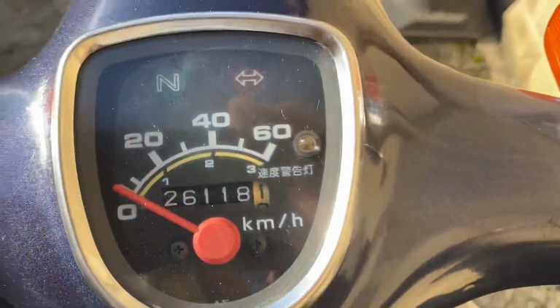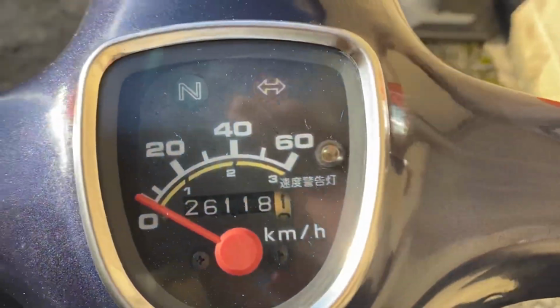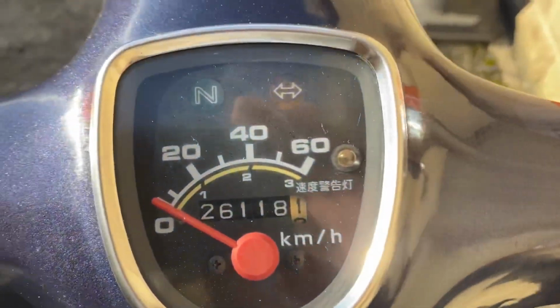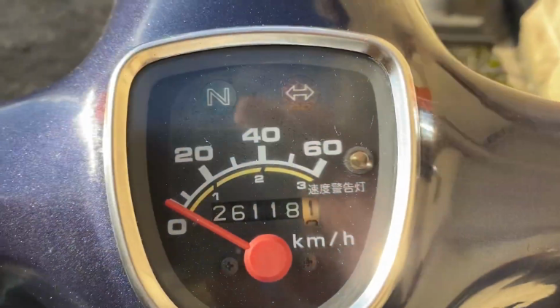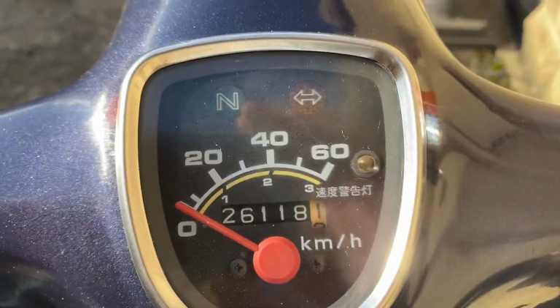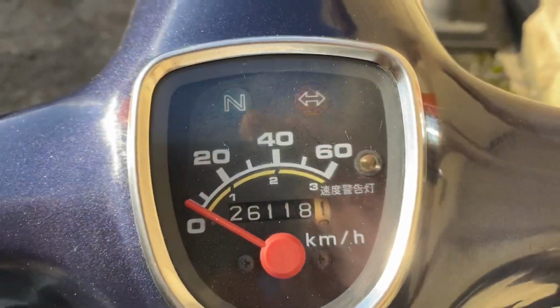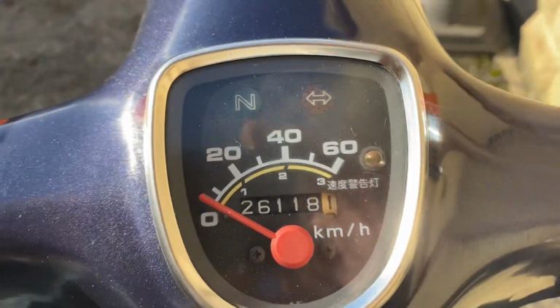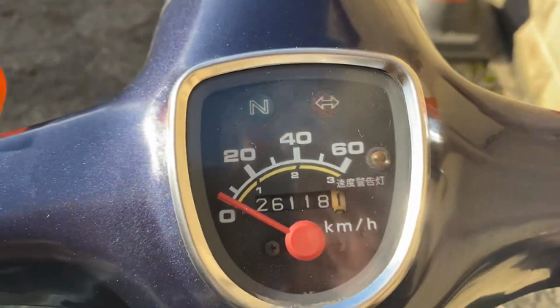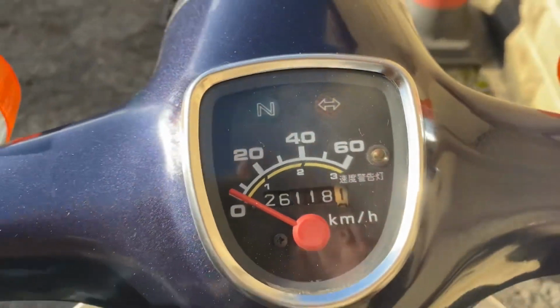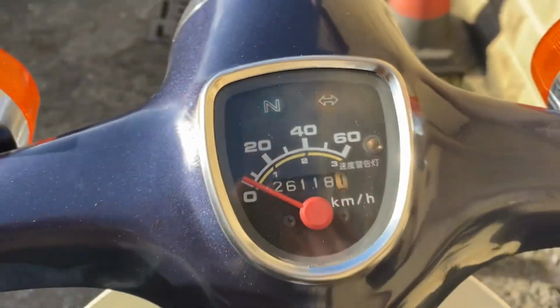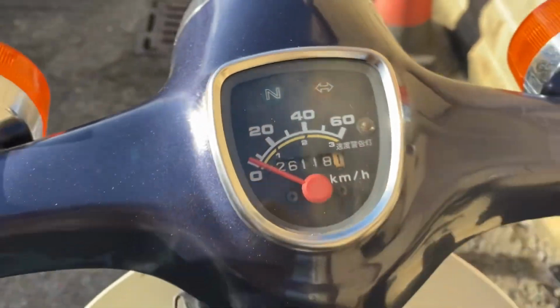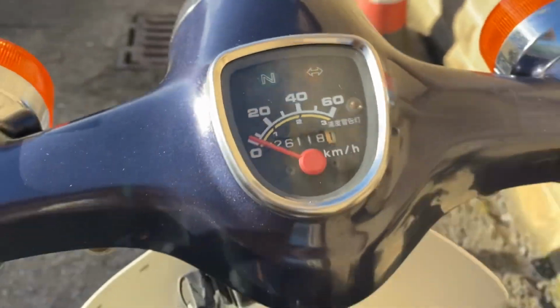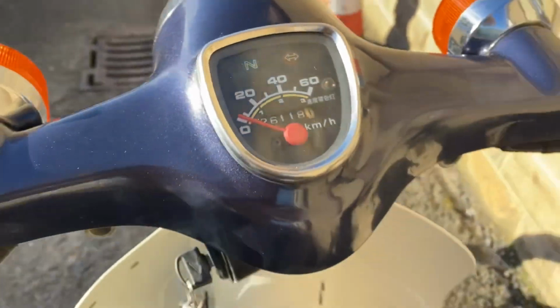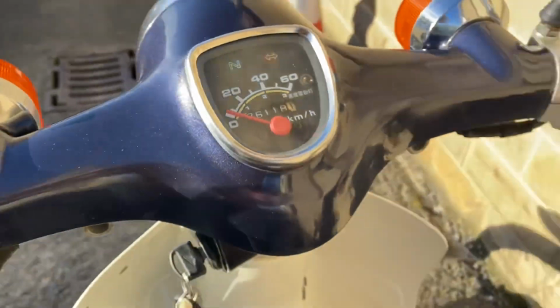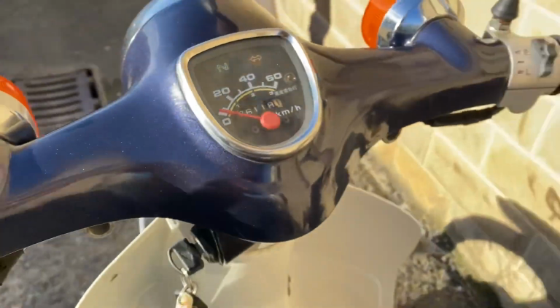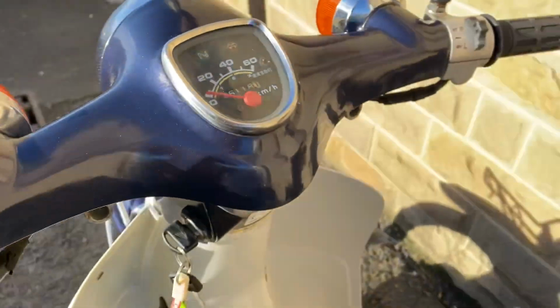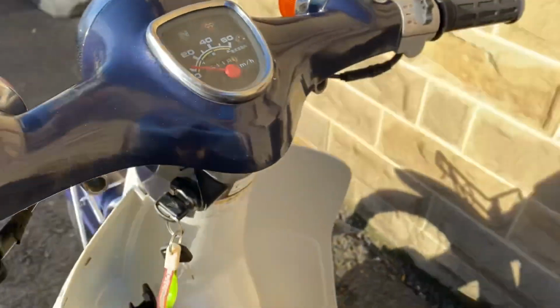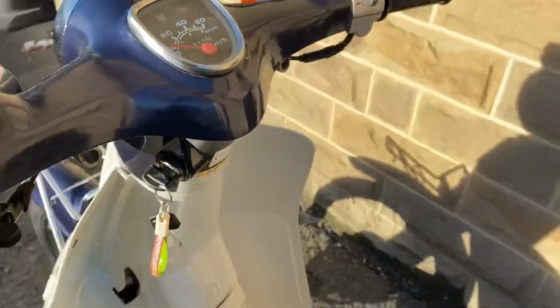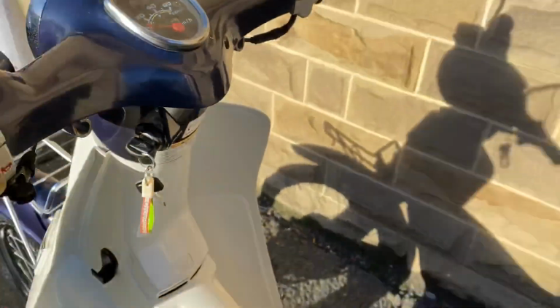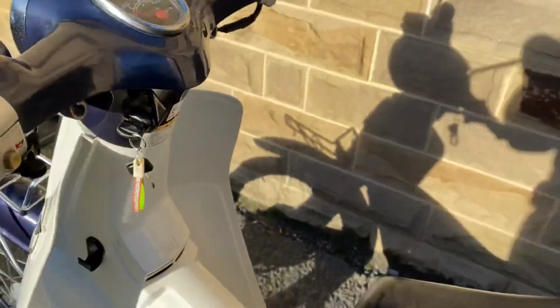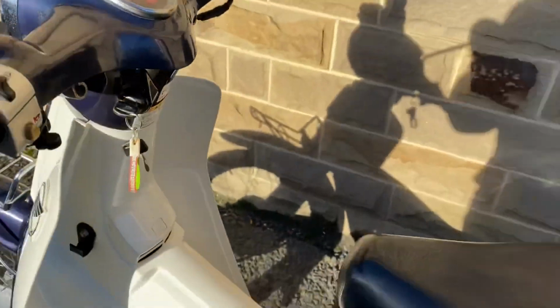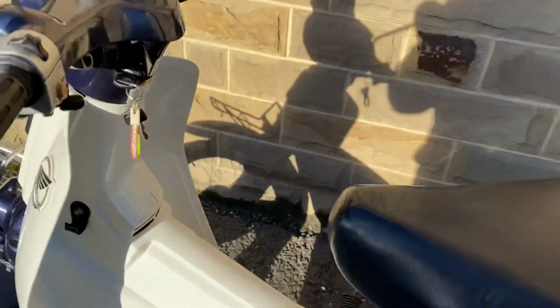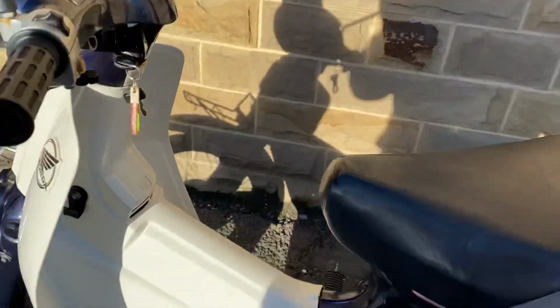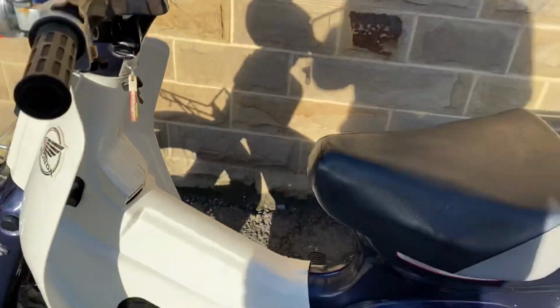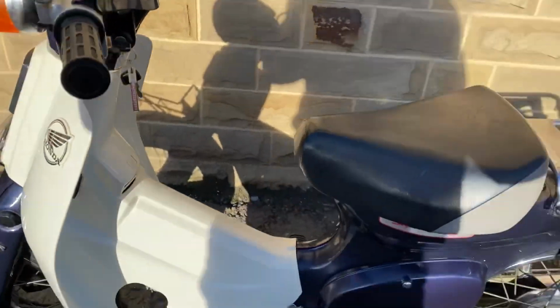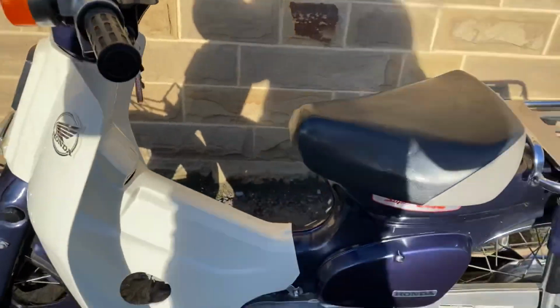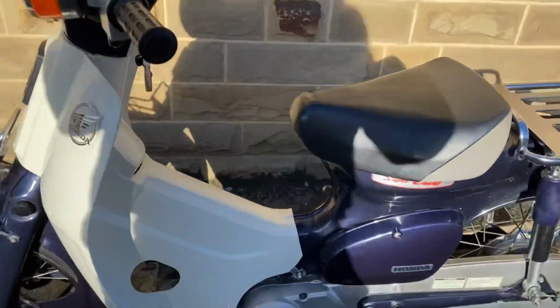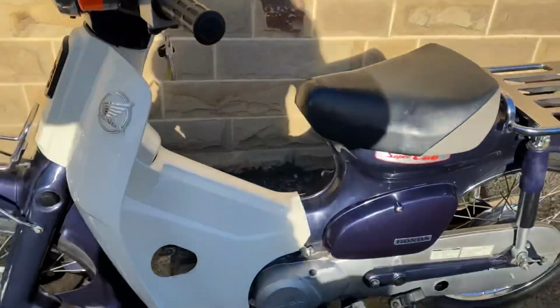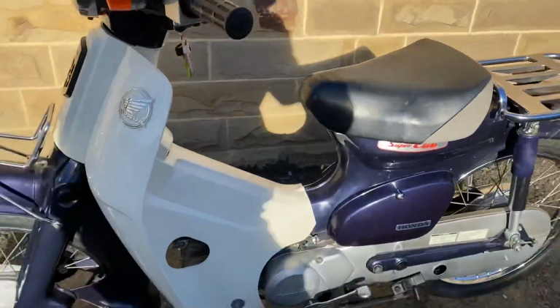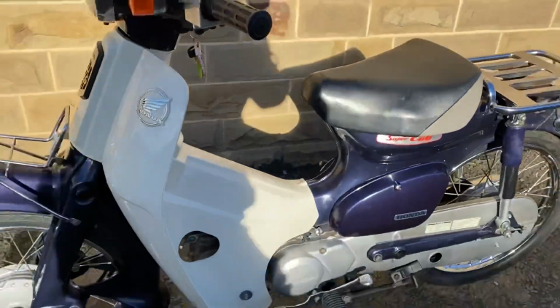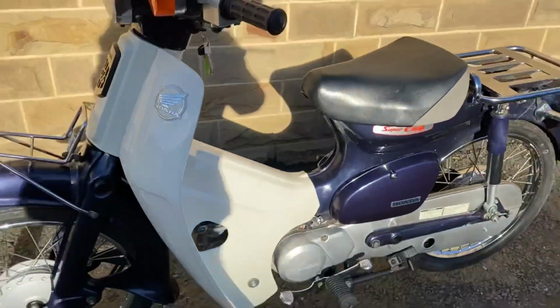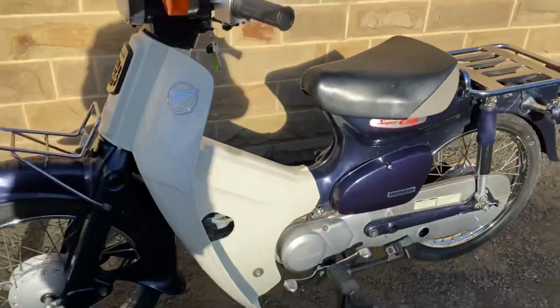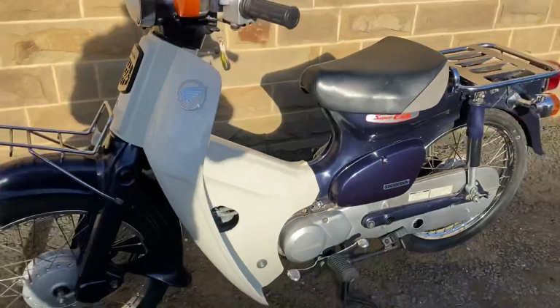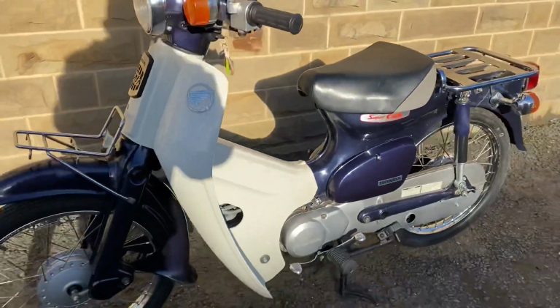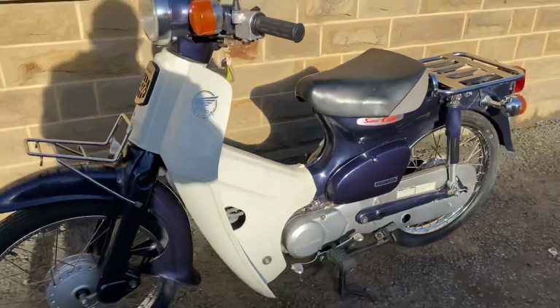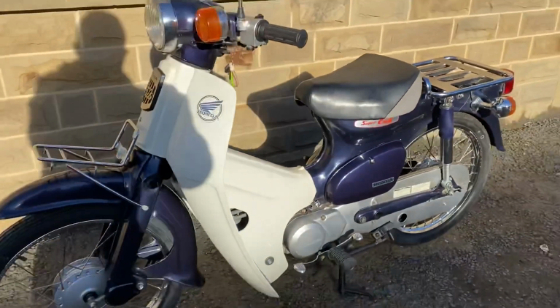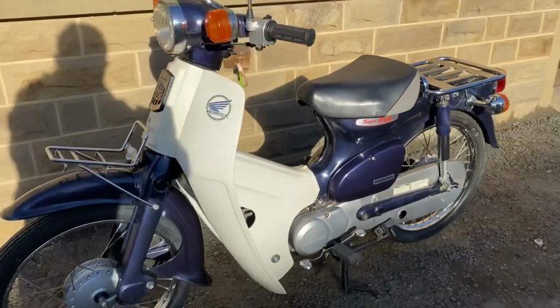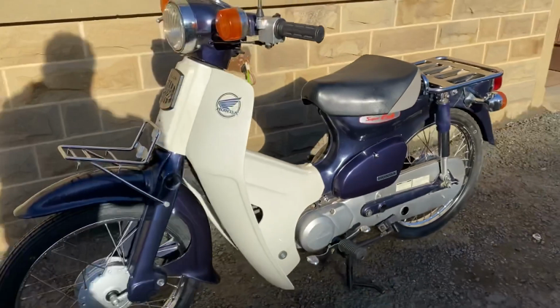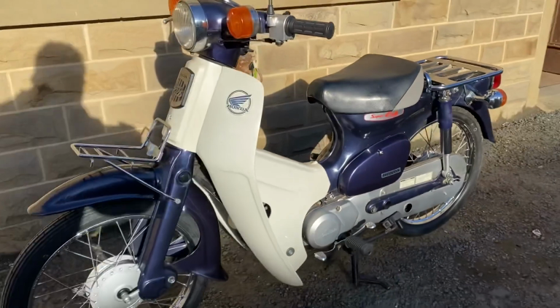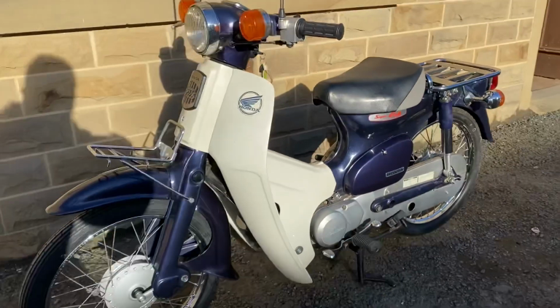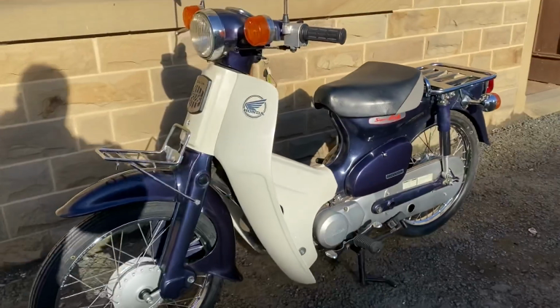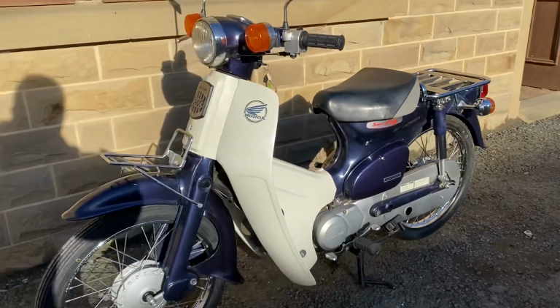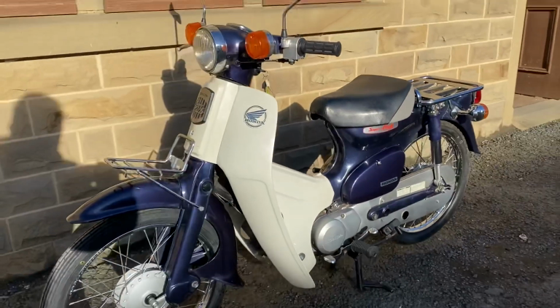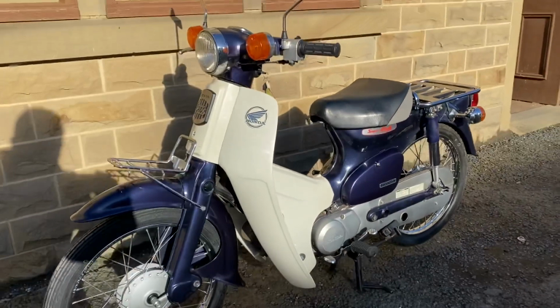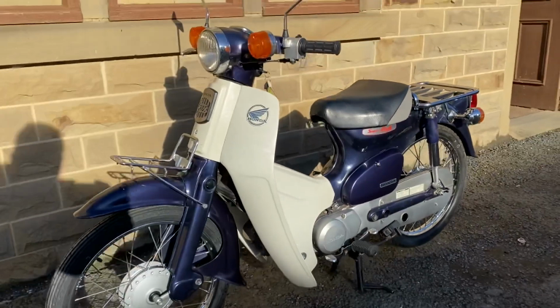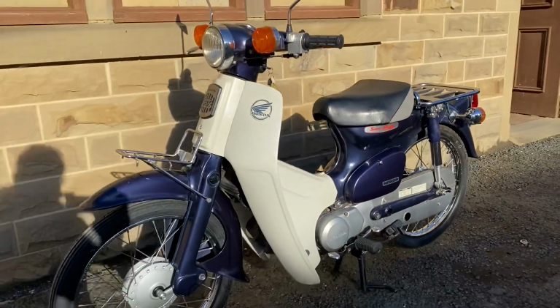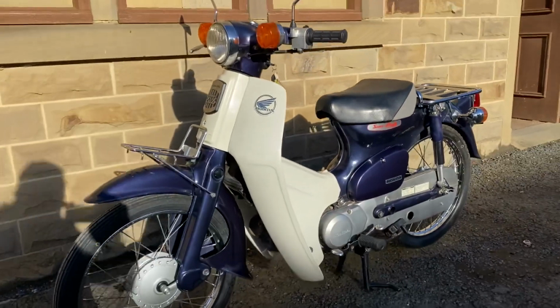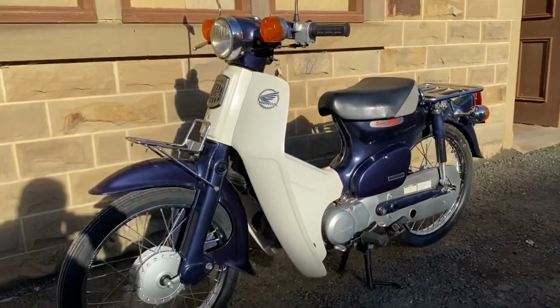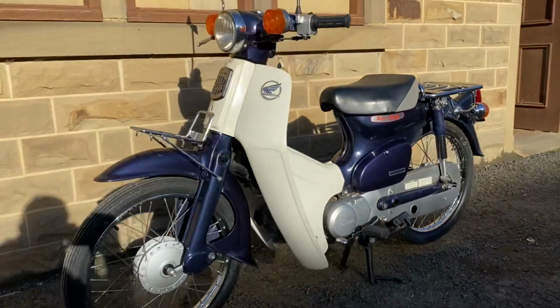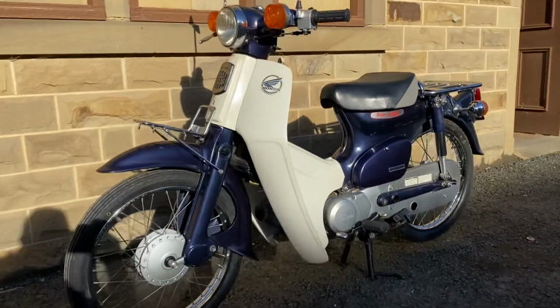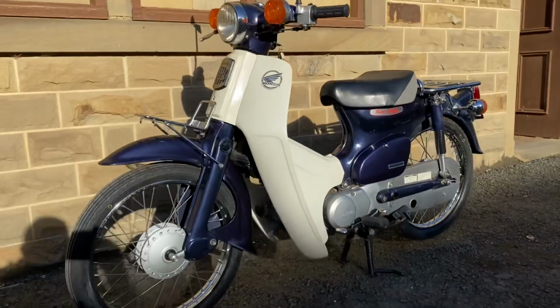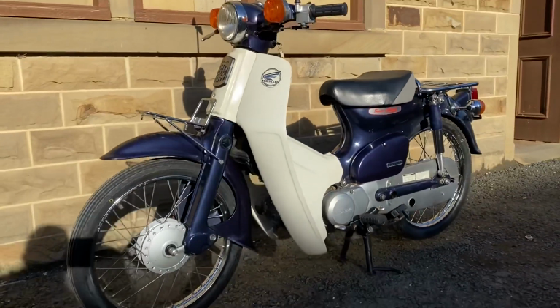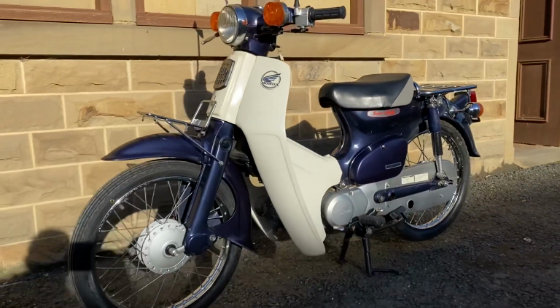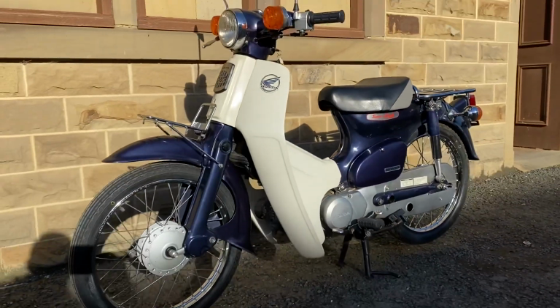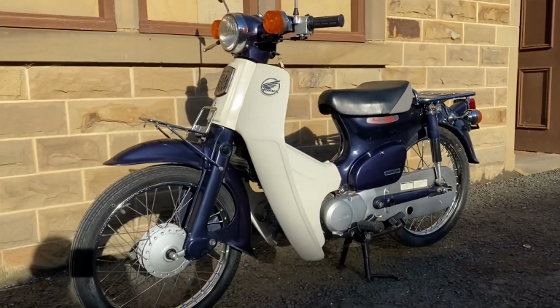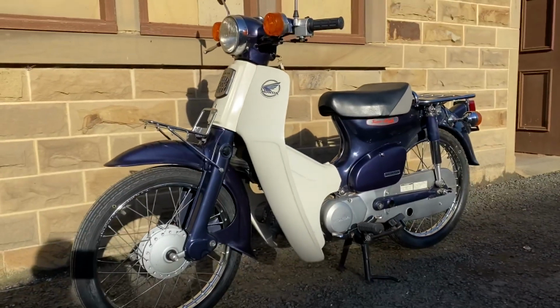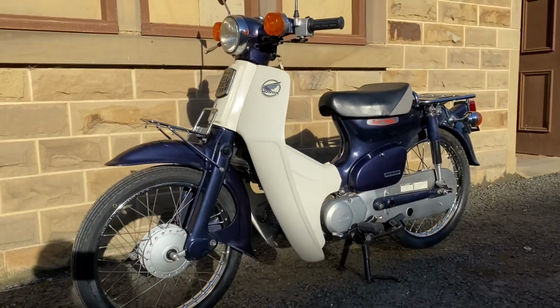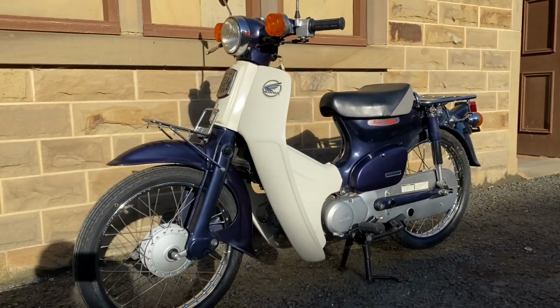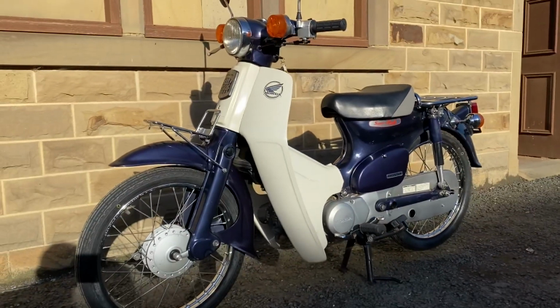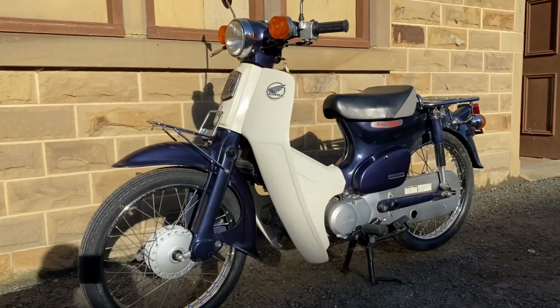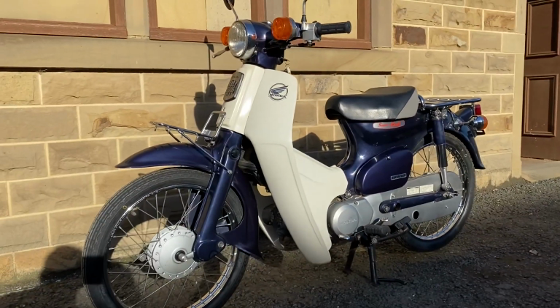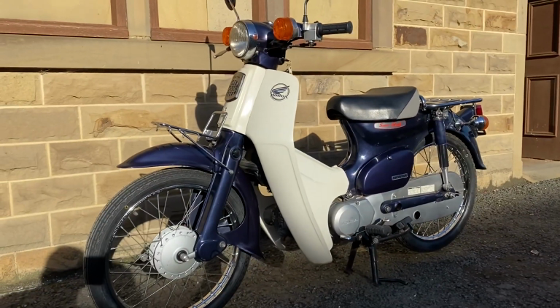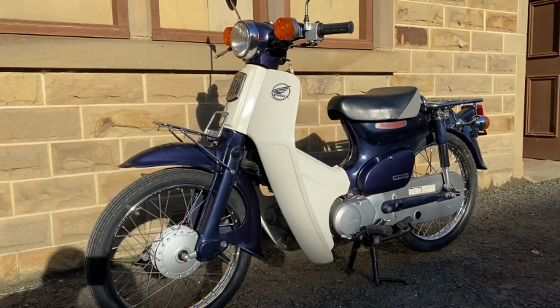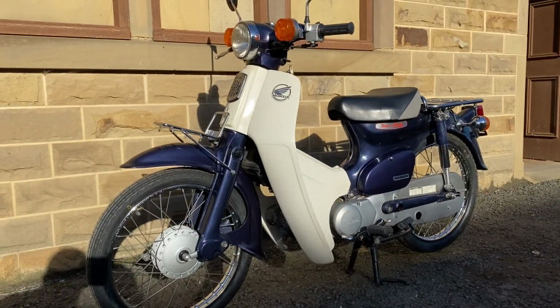26,120 miles. 2005 C50 in dark, dark purple.